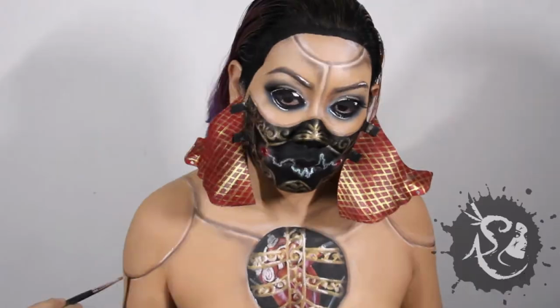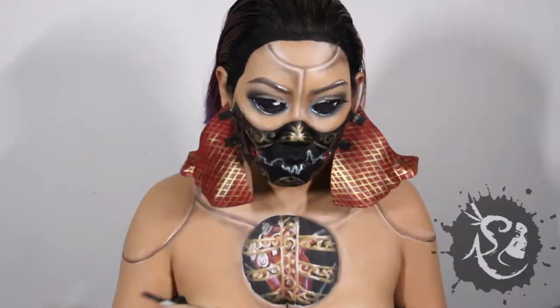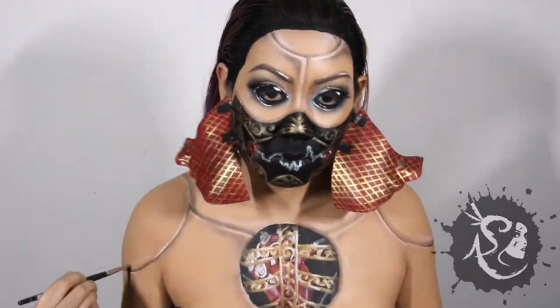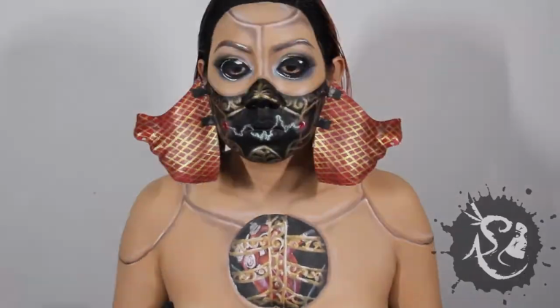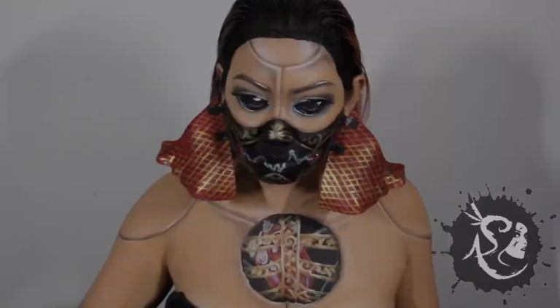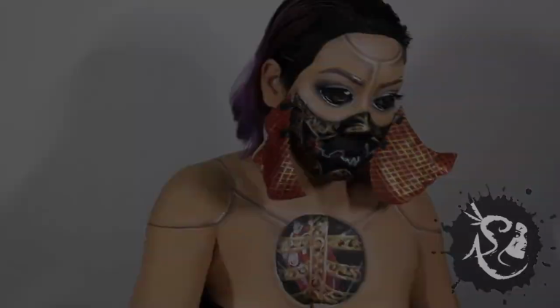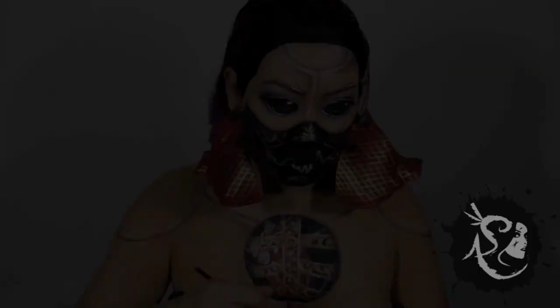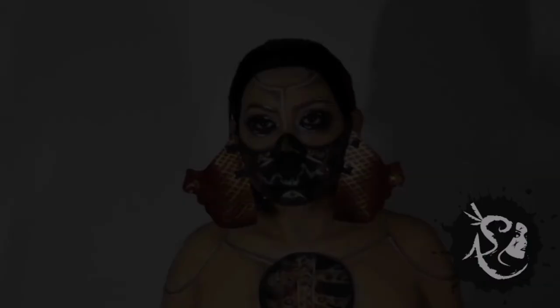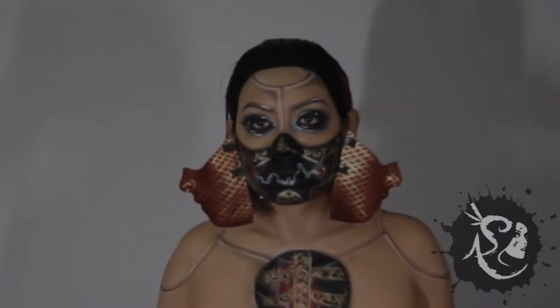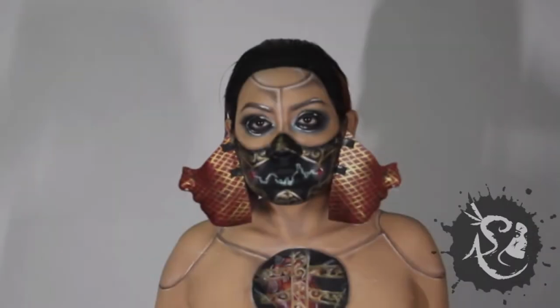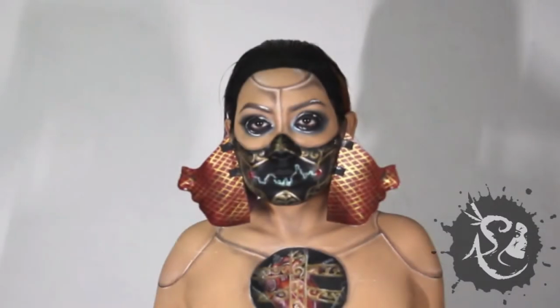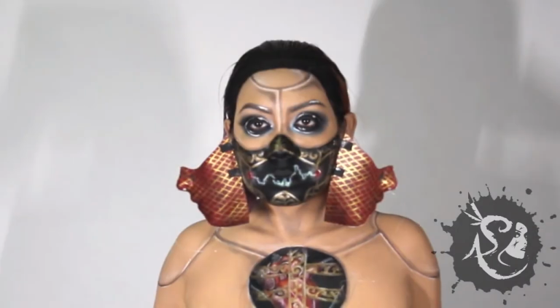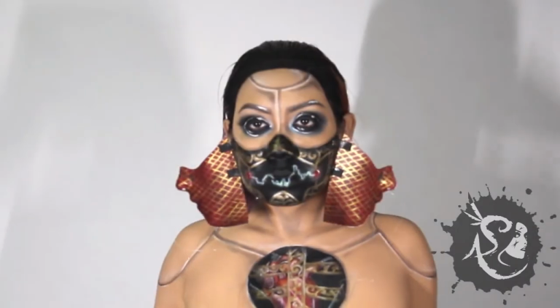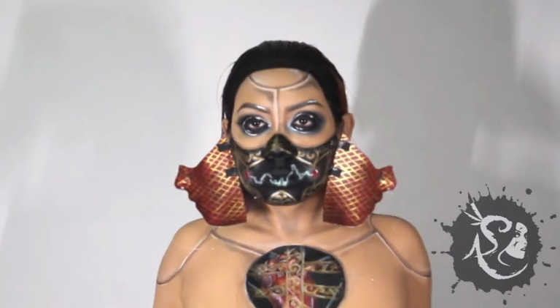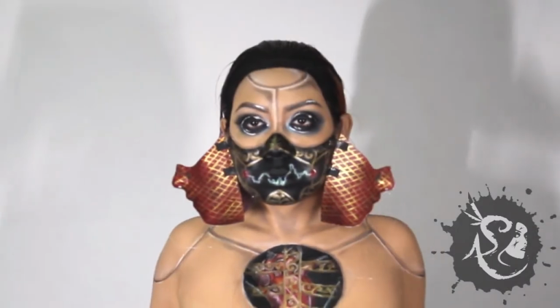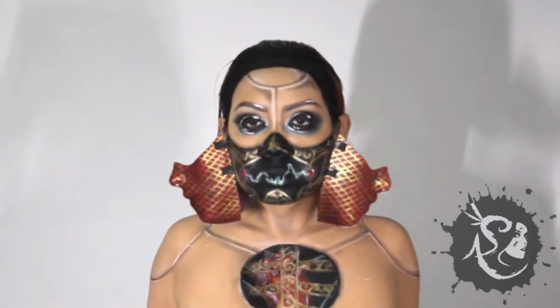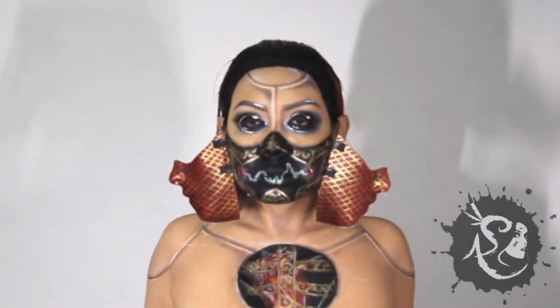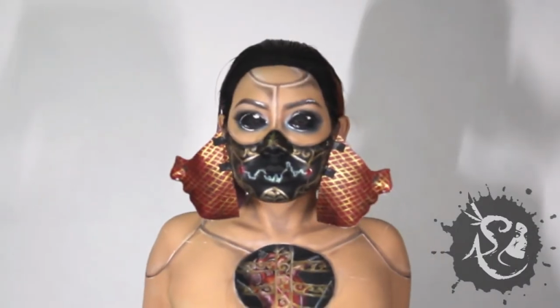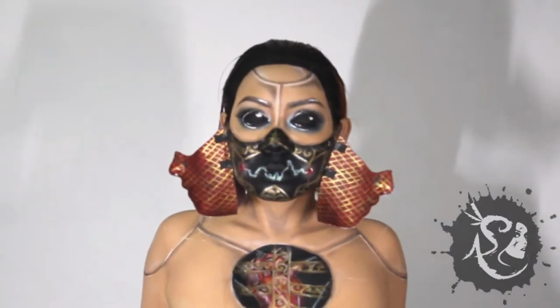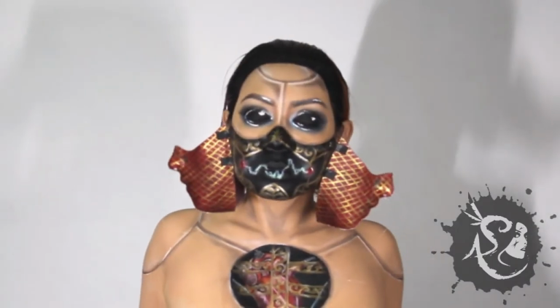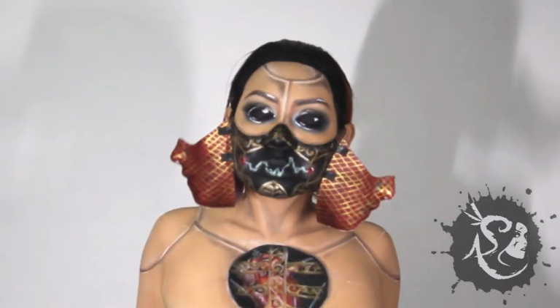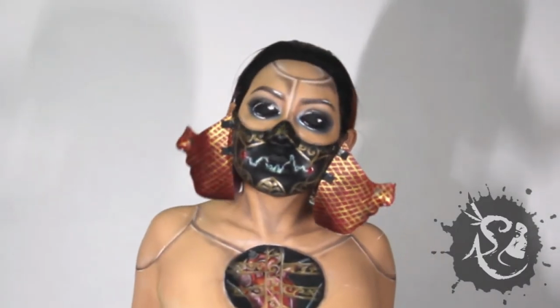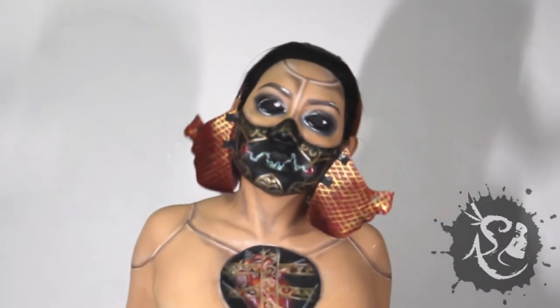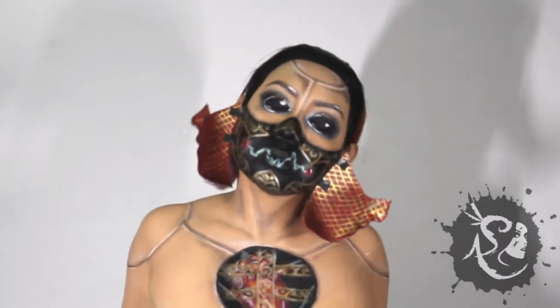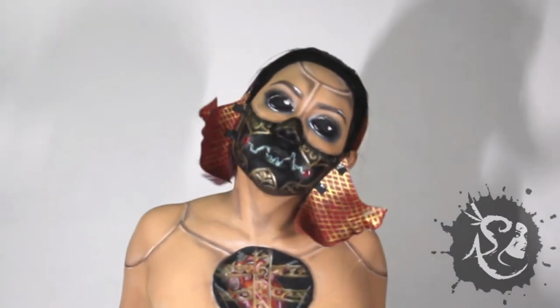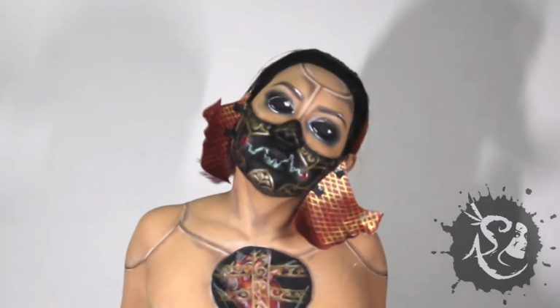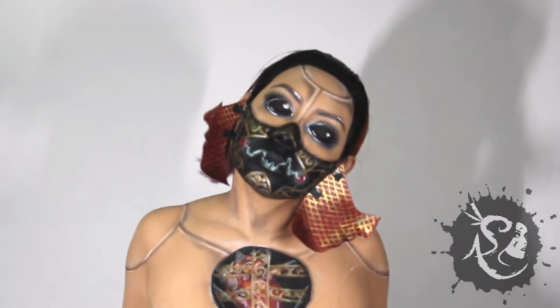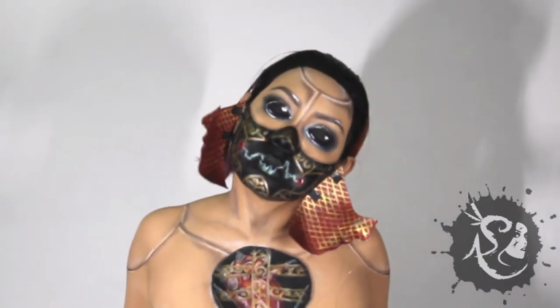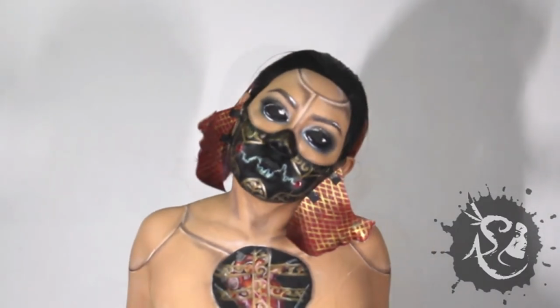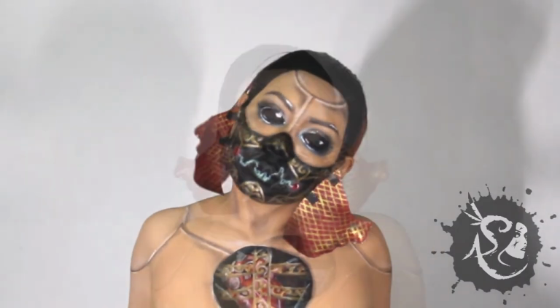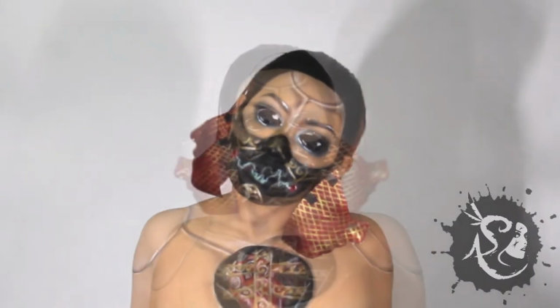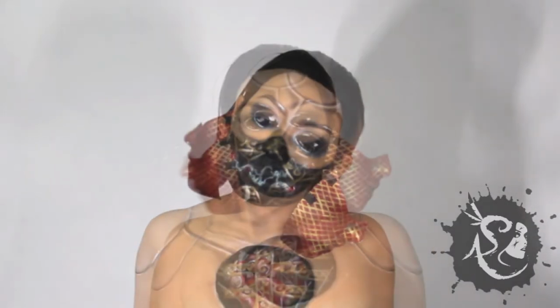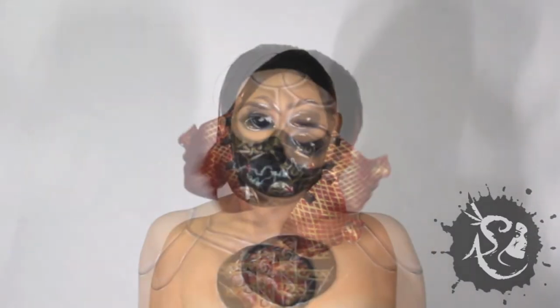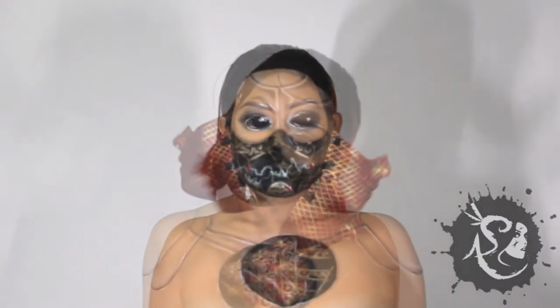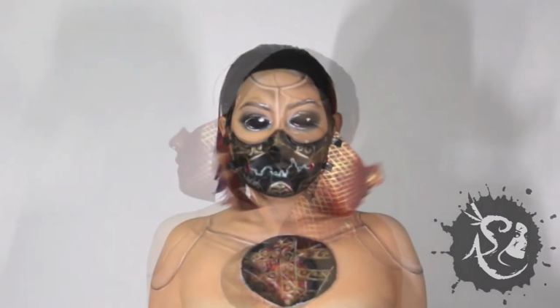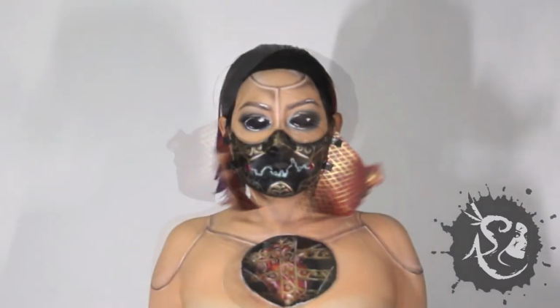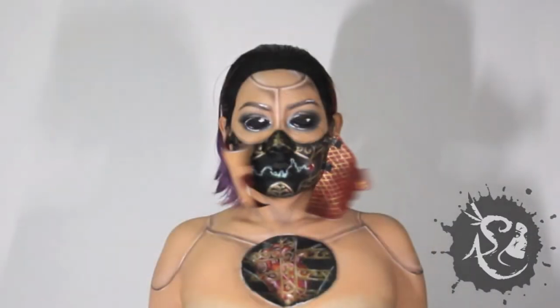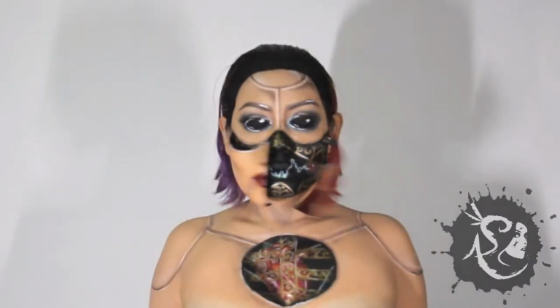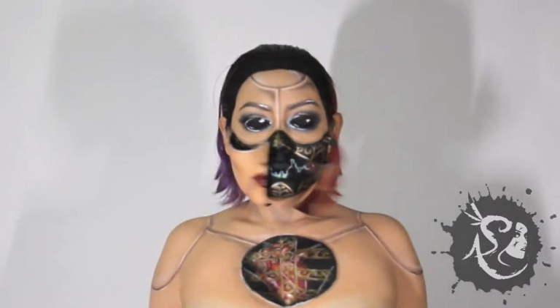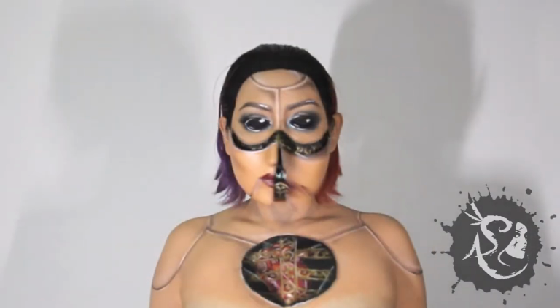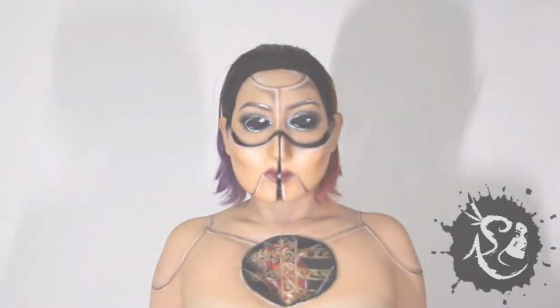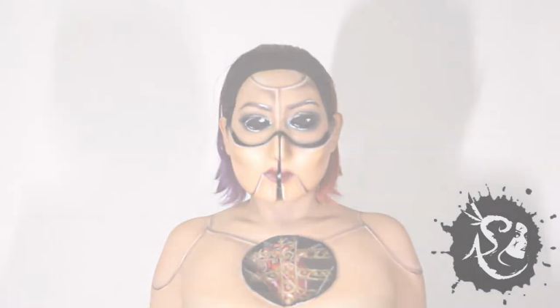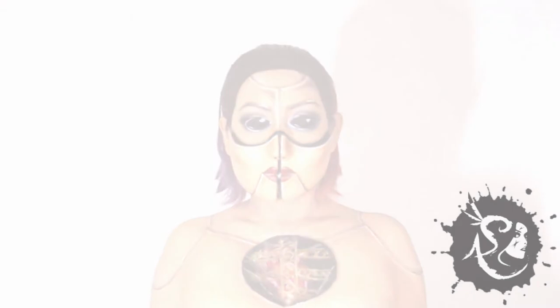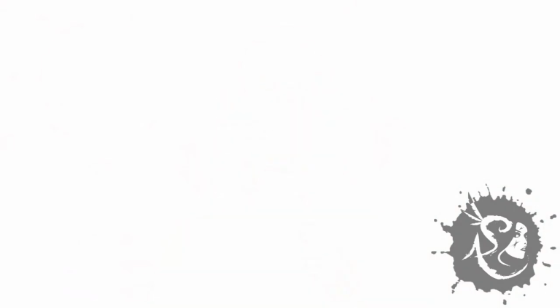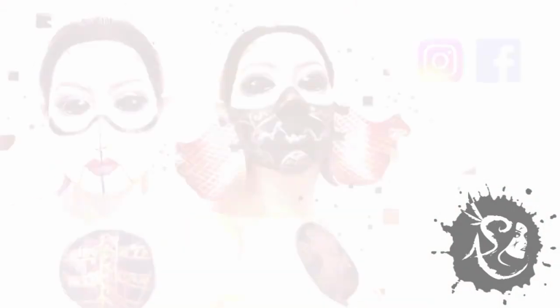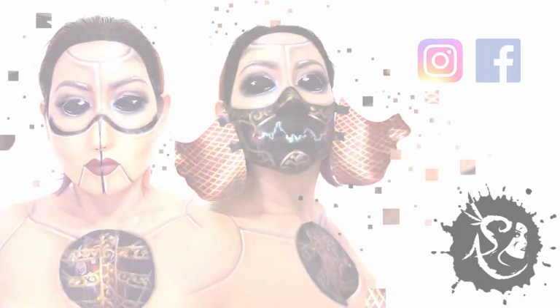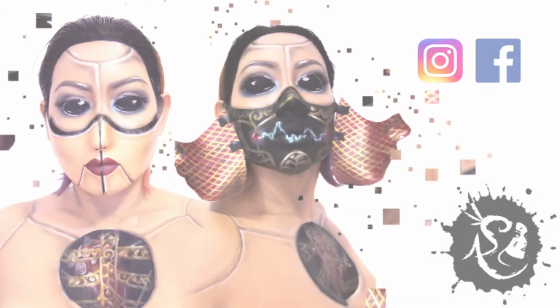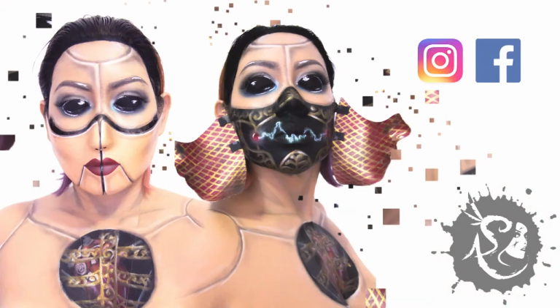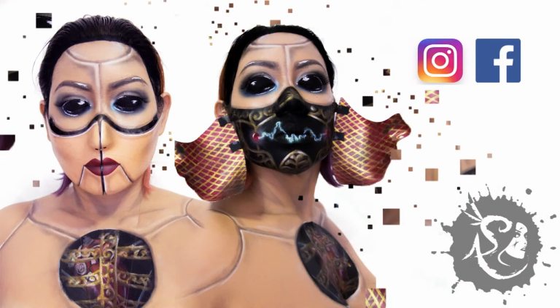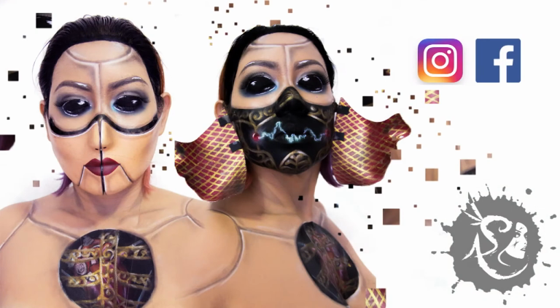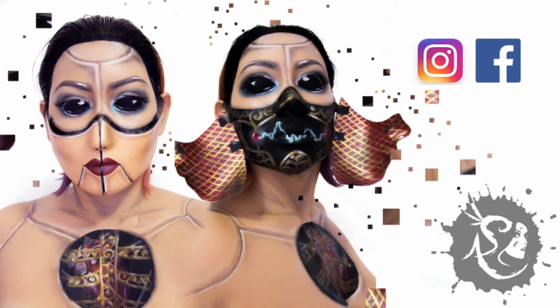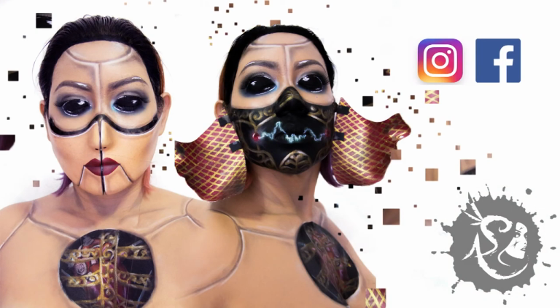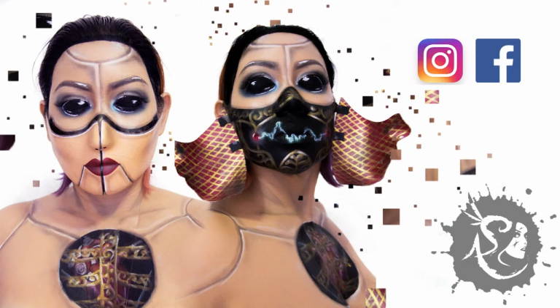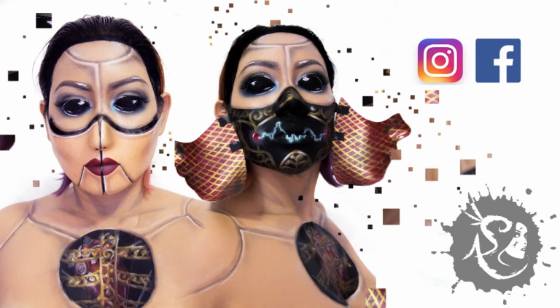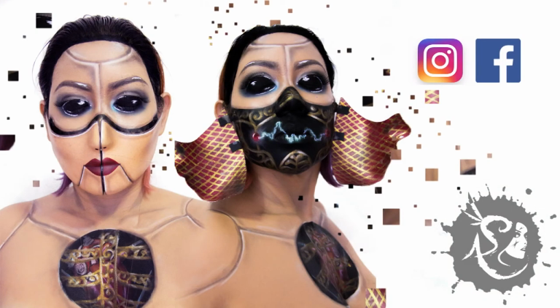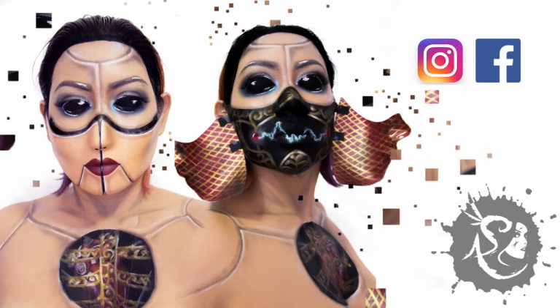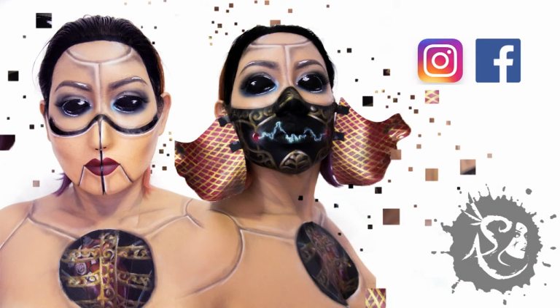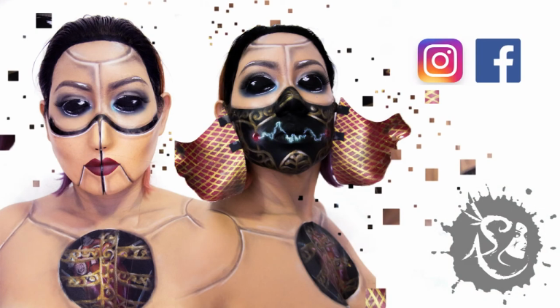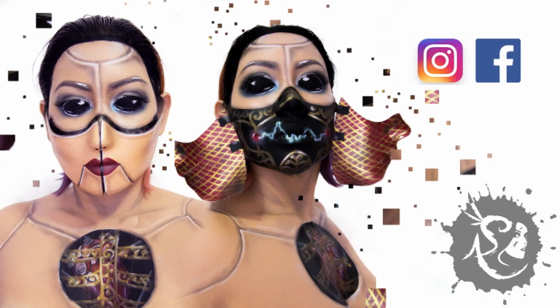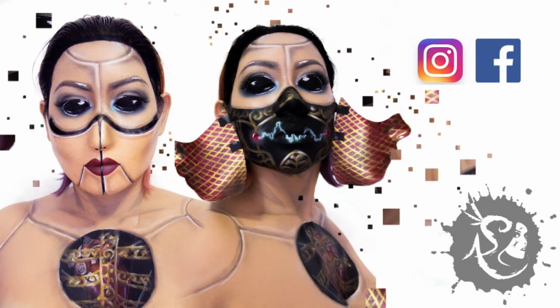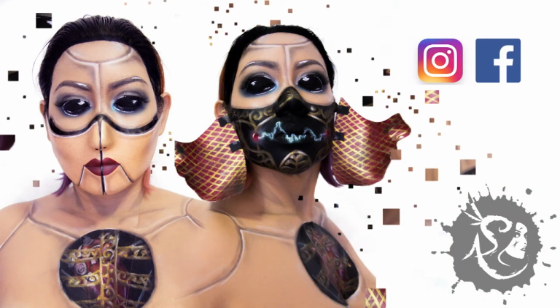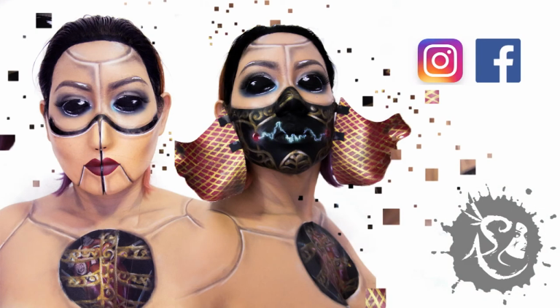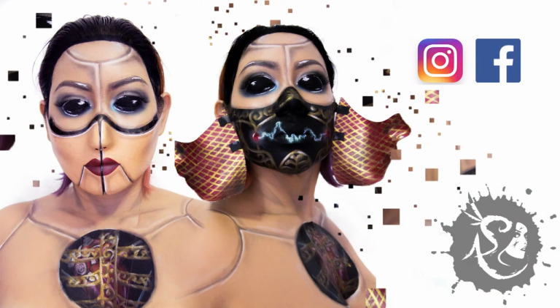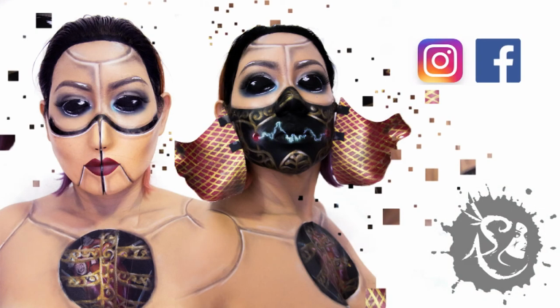And we're done. Don't forget to like, subscribe, and follow me on Instagram and Facebook. Links in the description. Bye-bye!